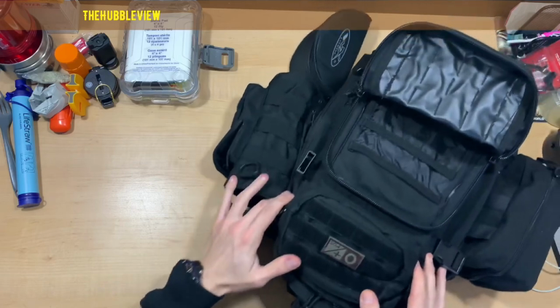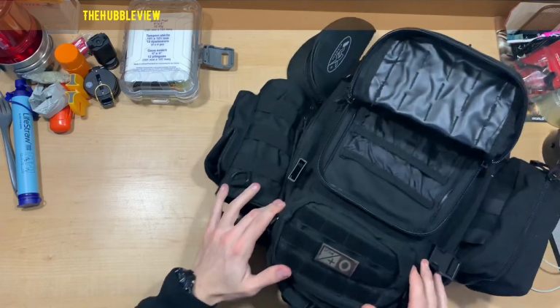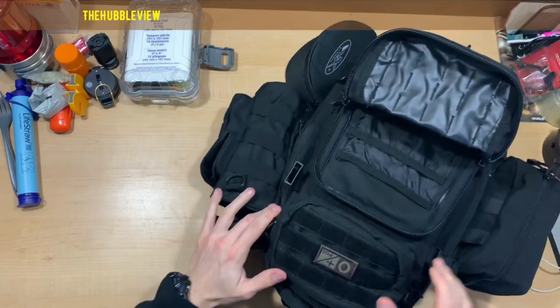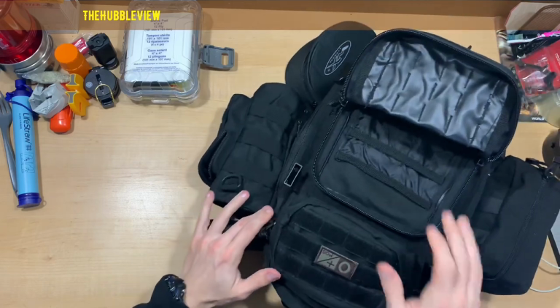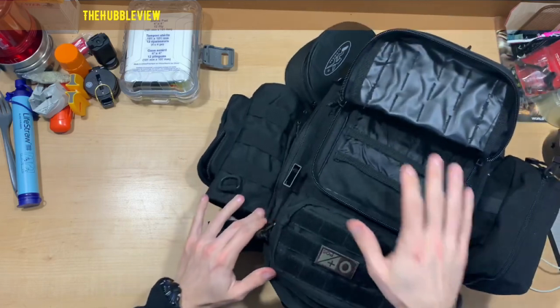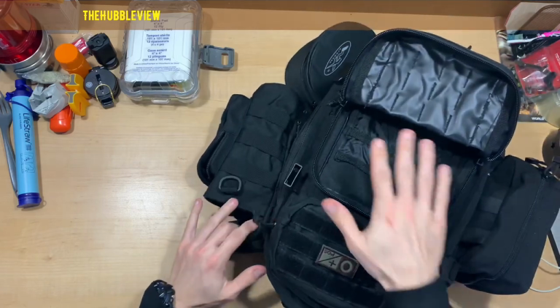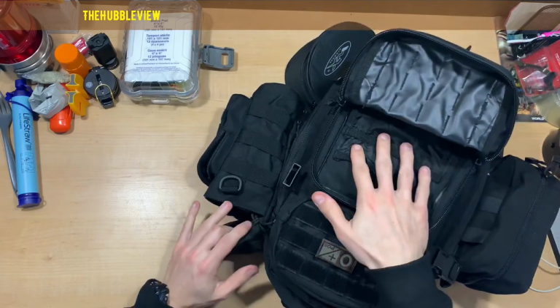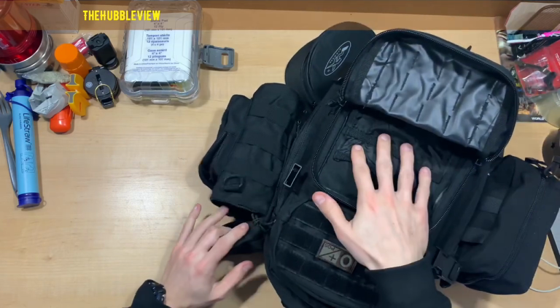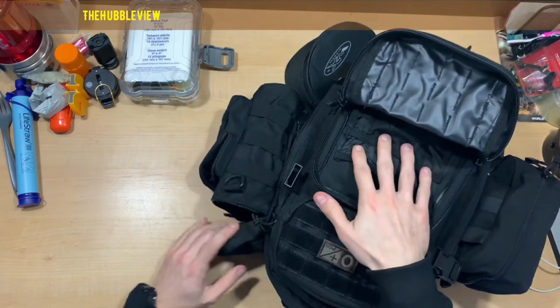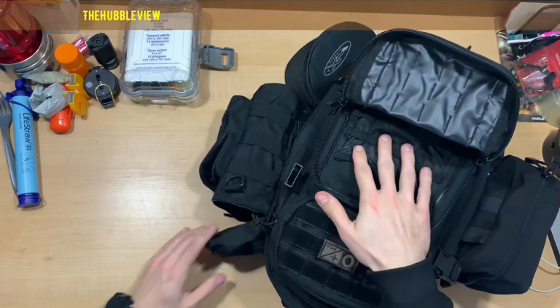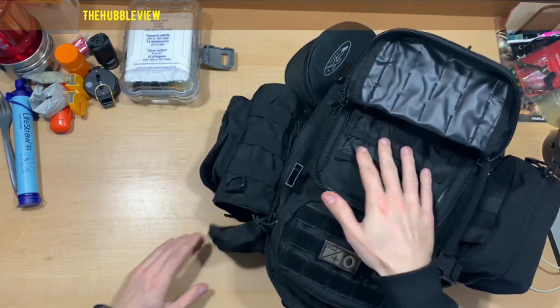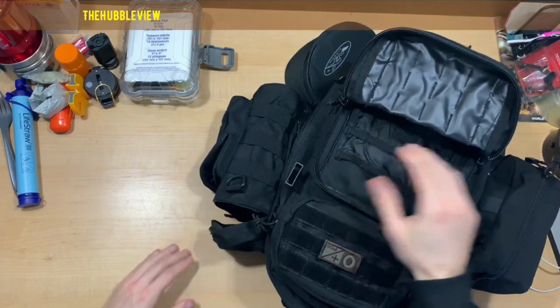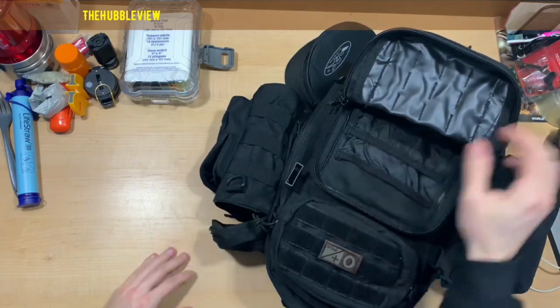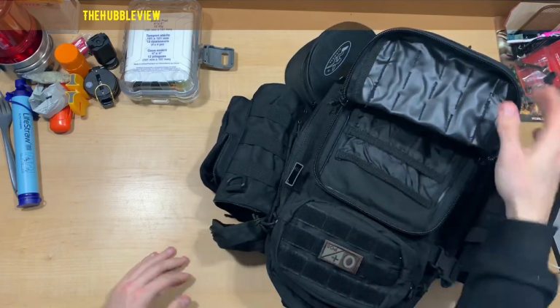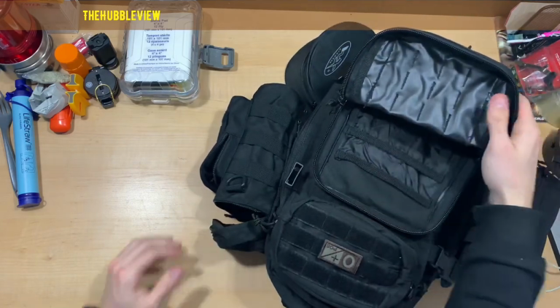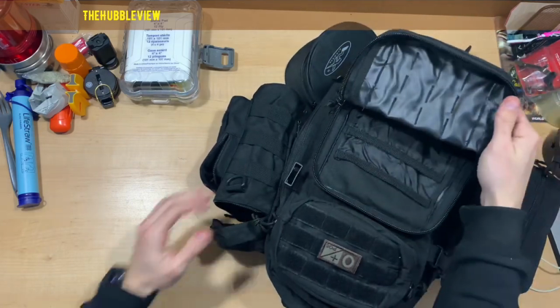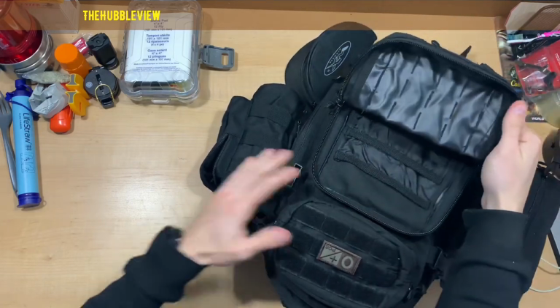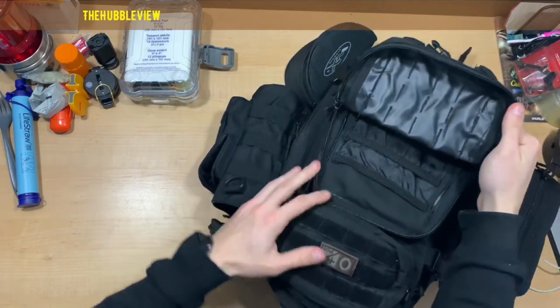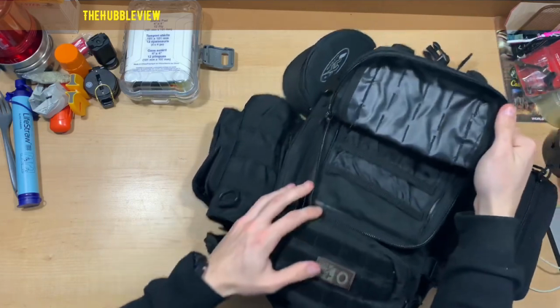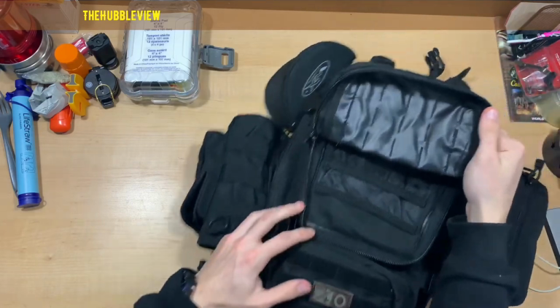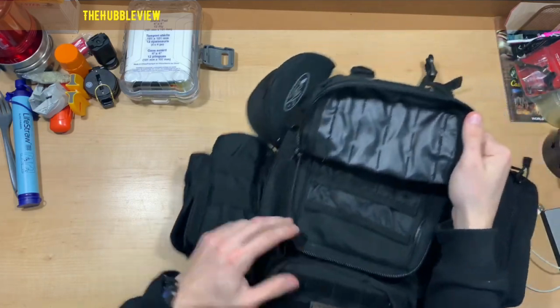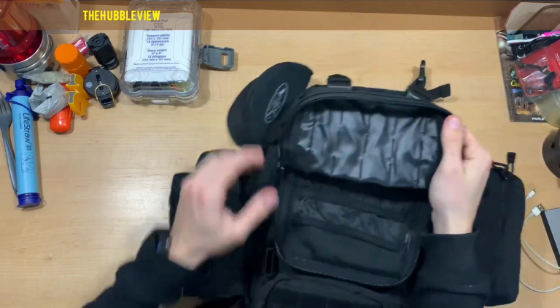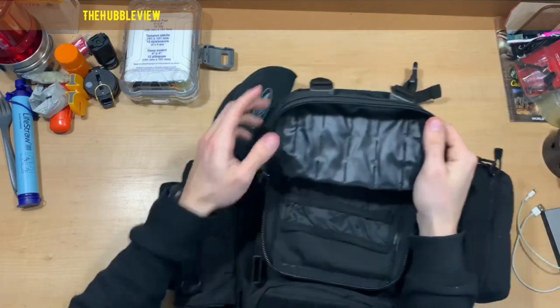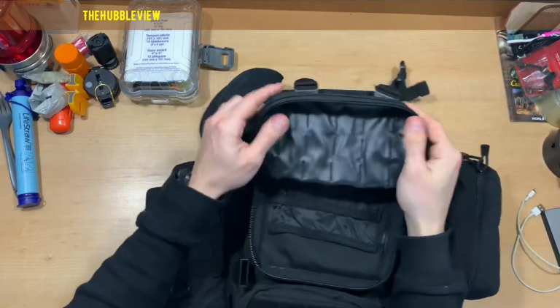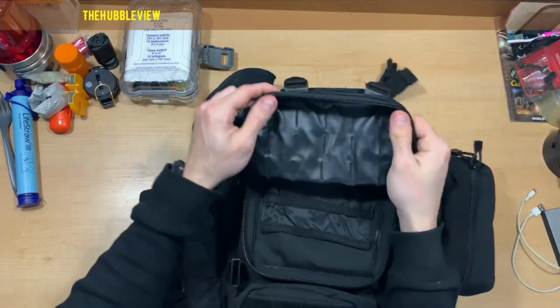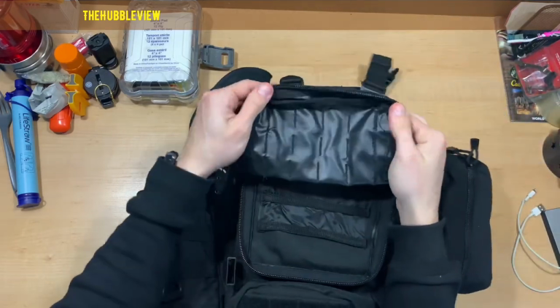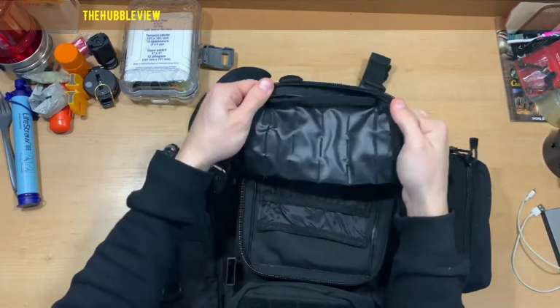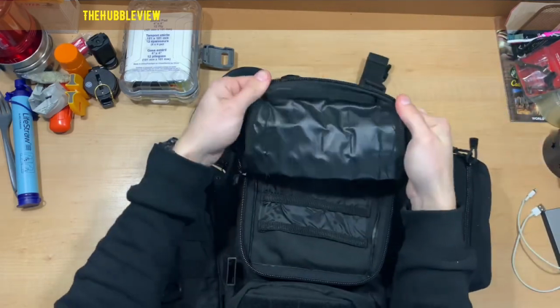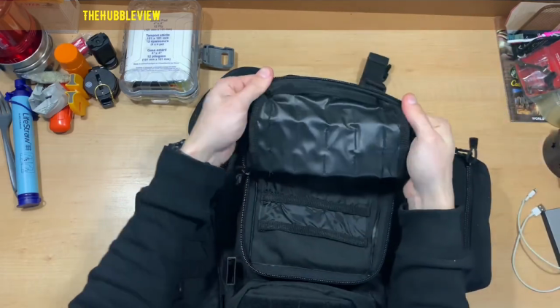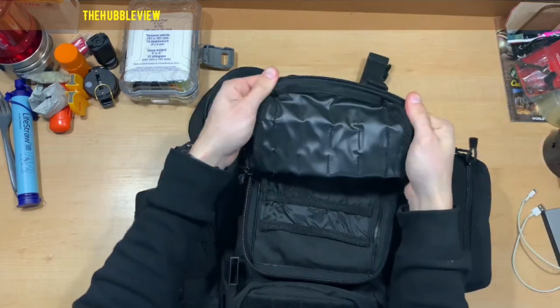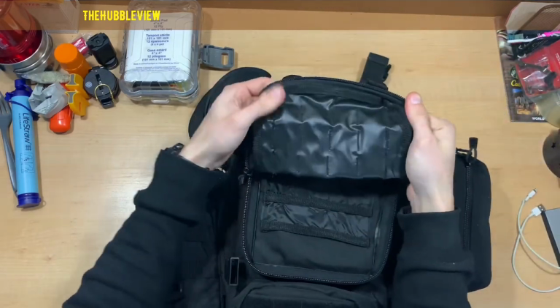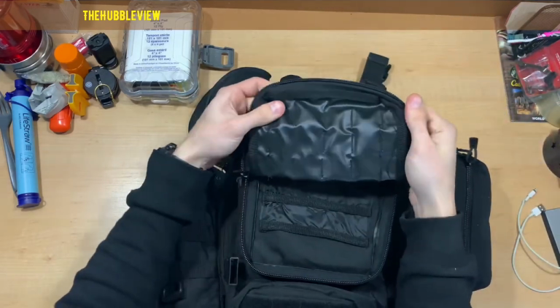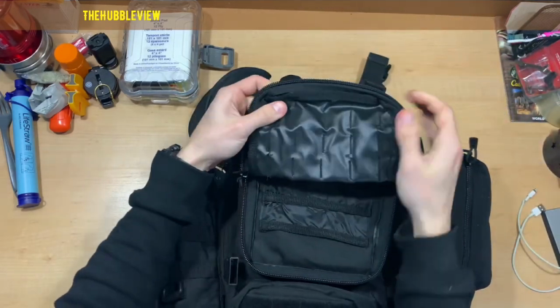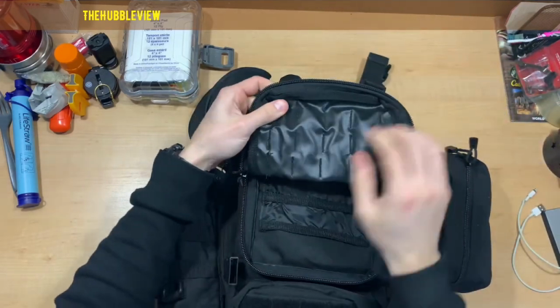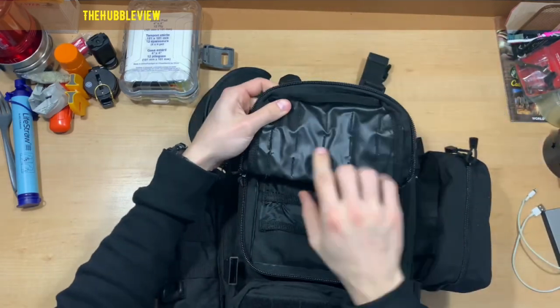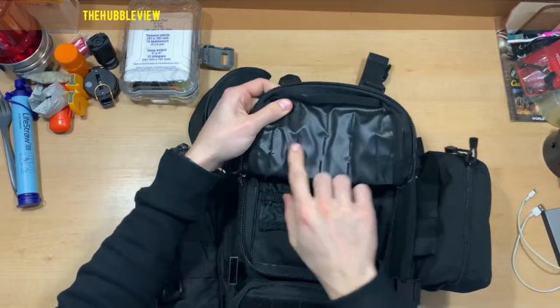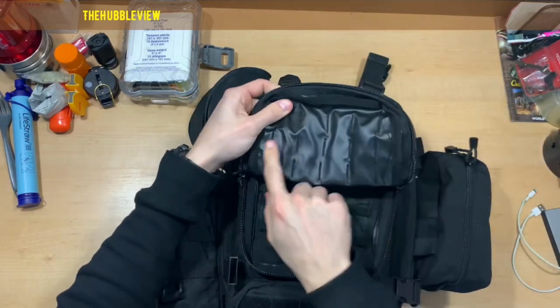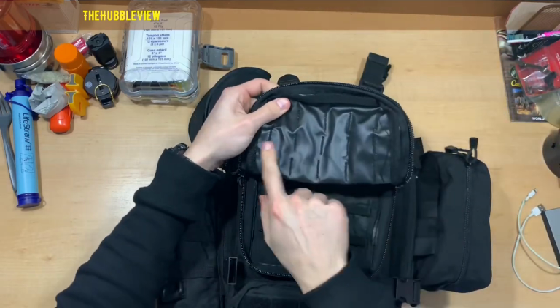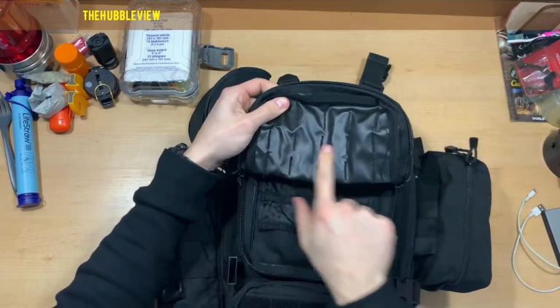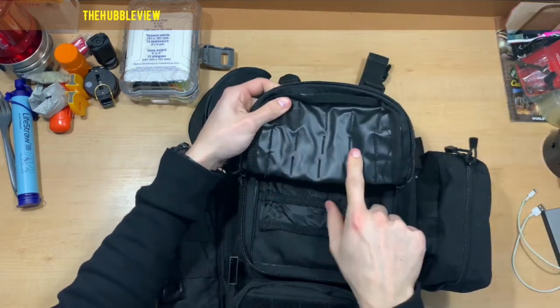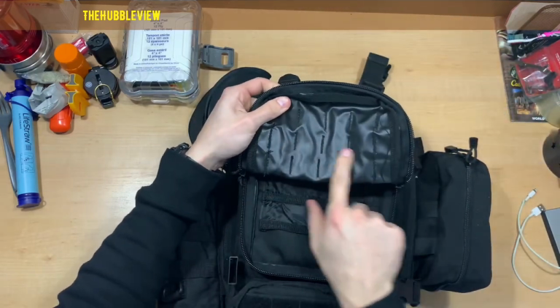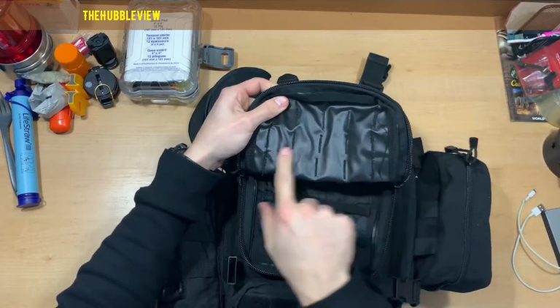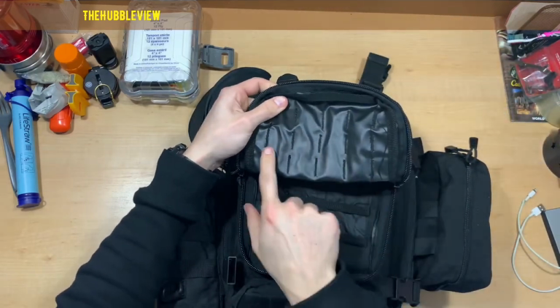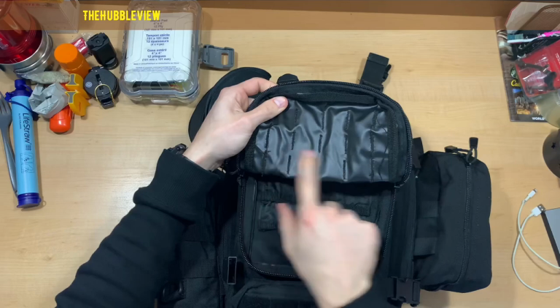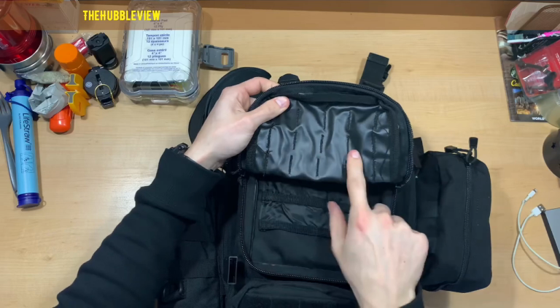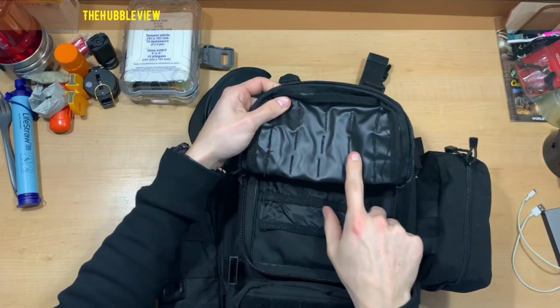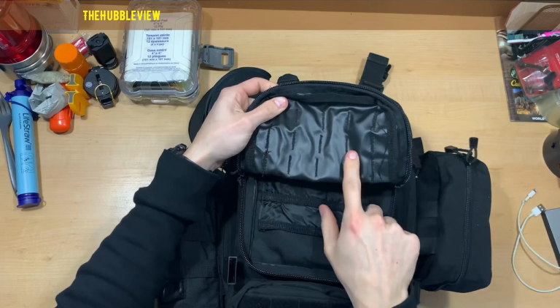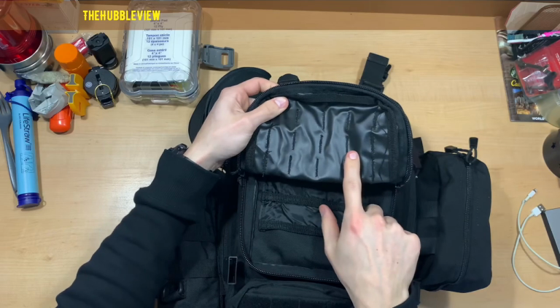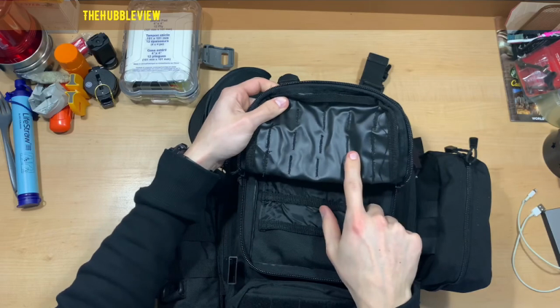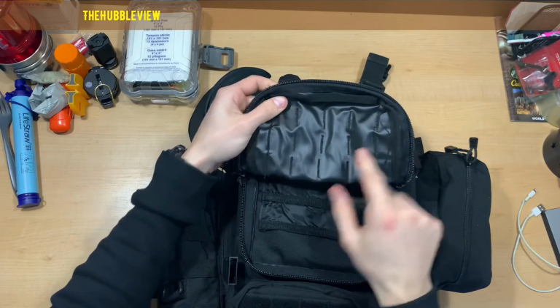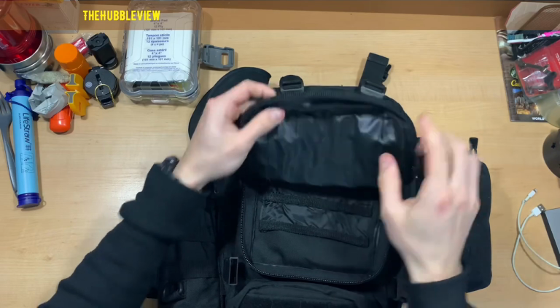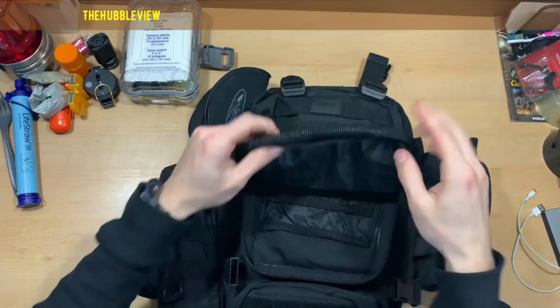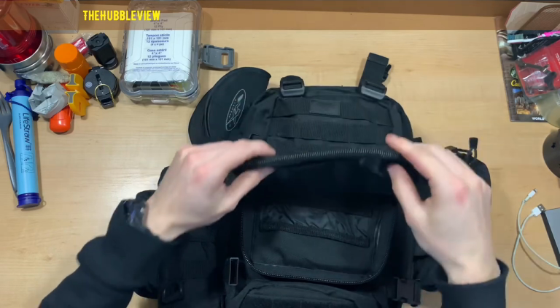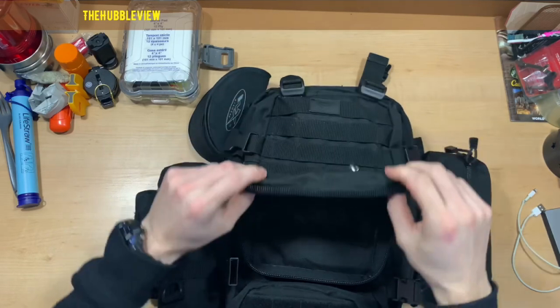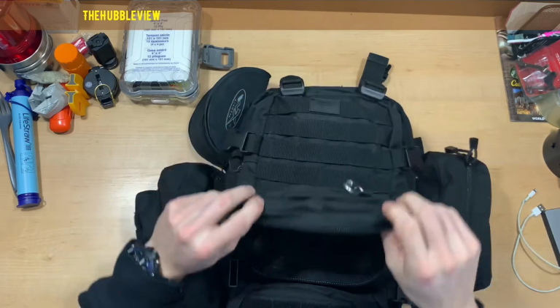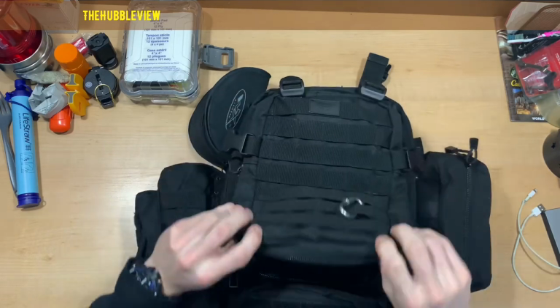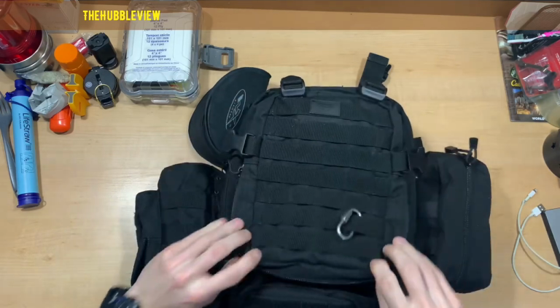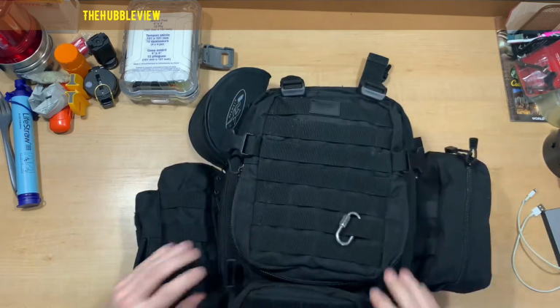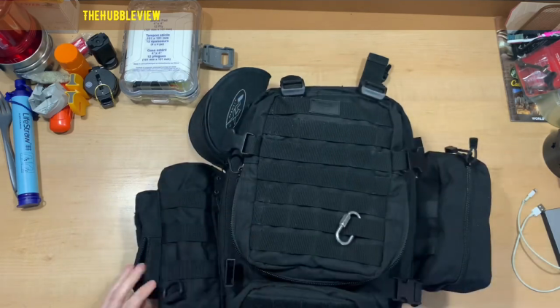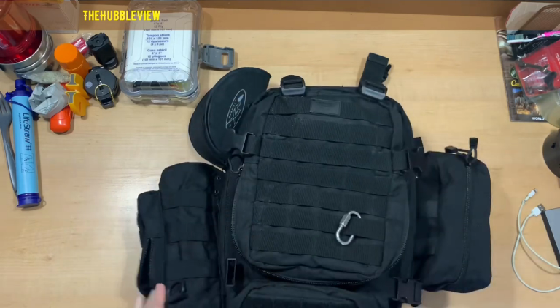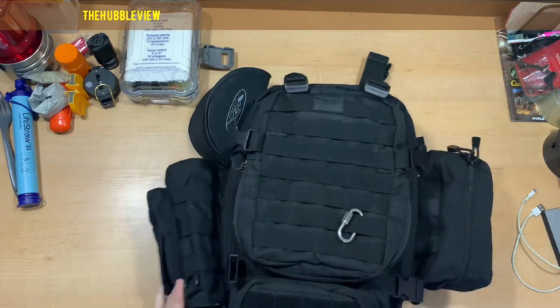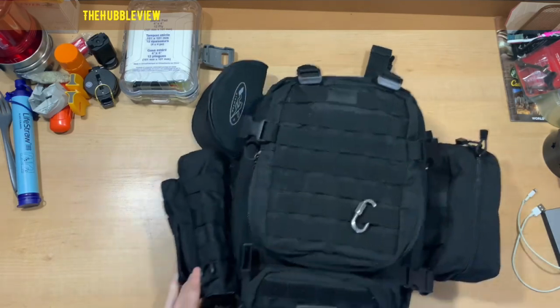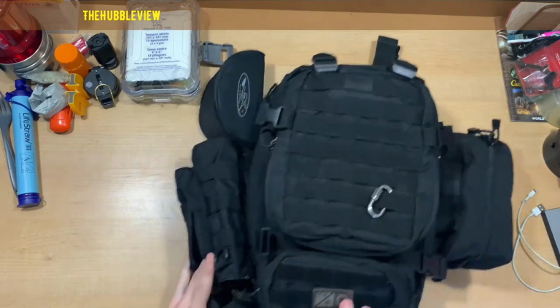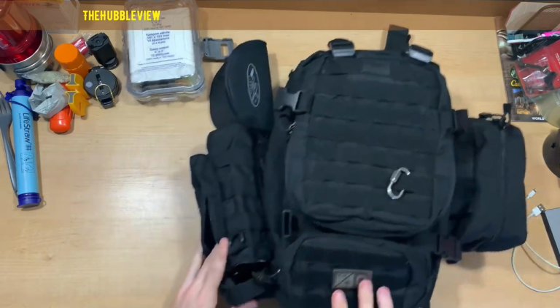That's it for that pack, and as you can see most of these pockets are somewhat waterproof.